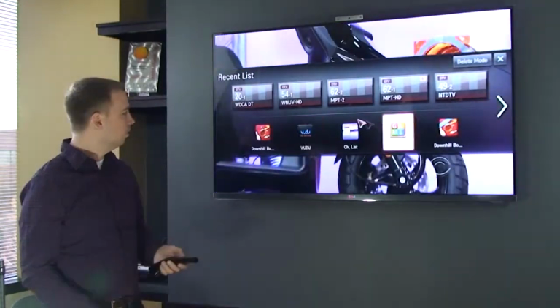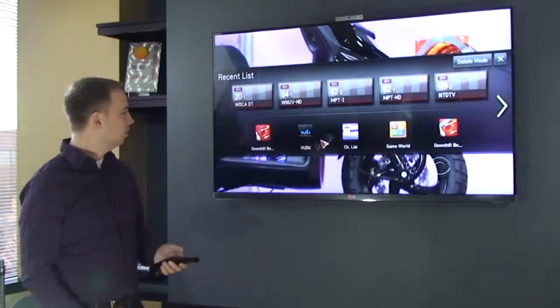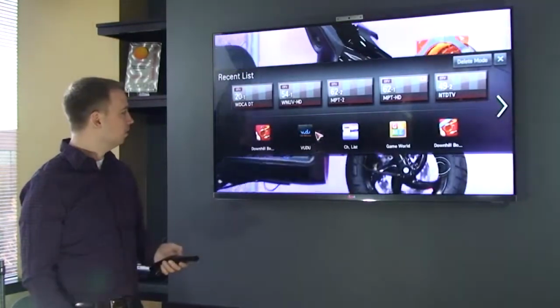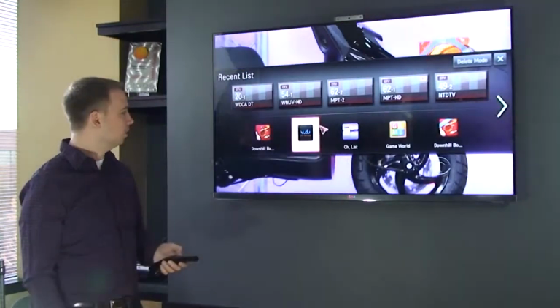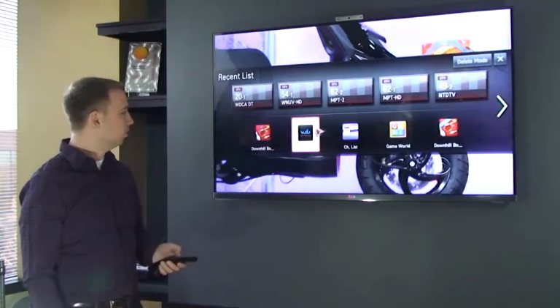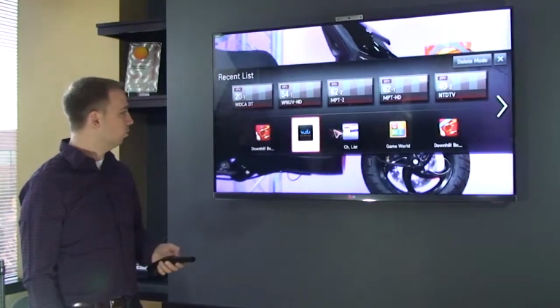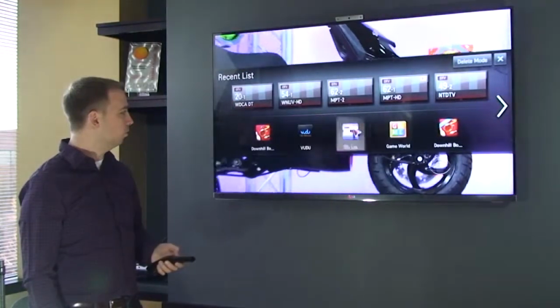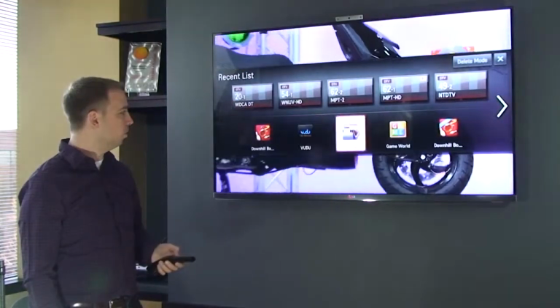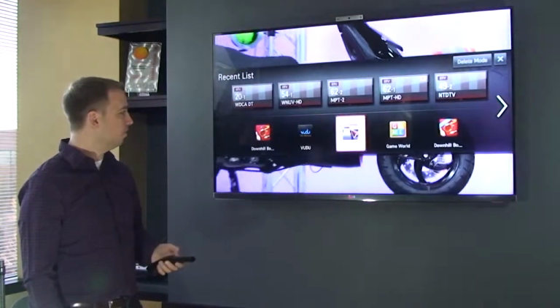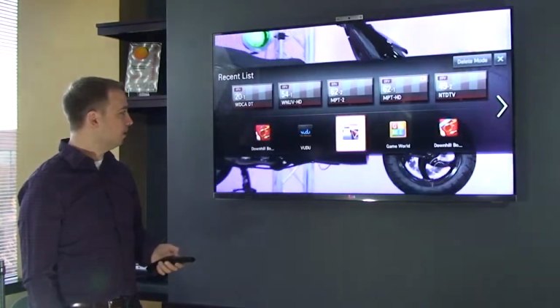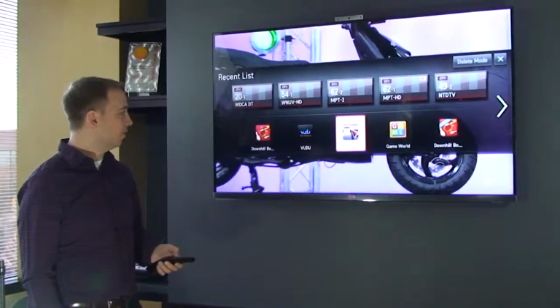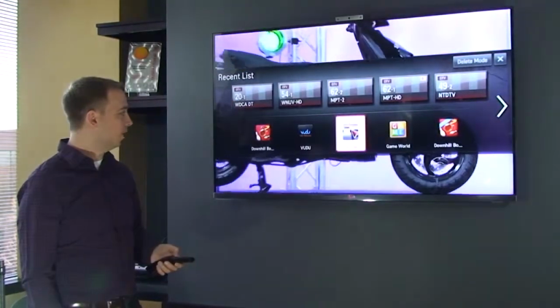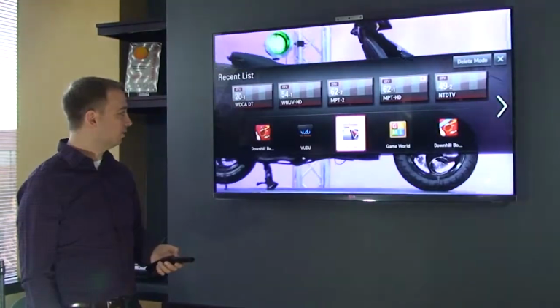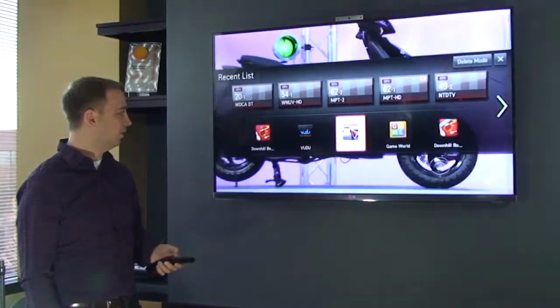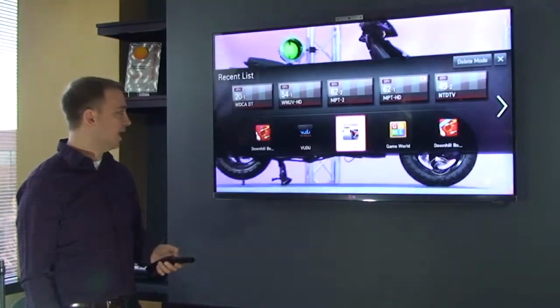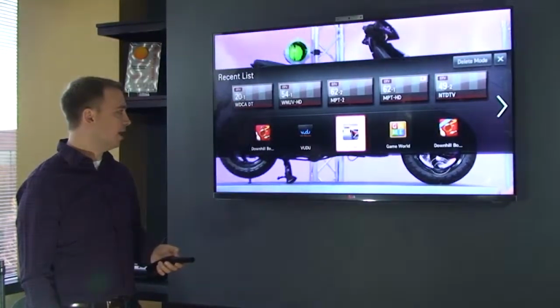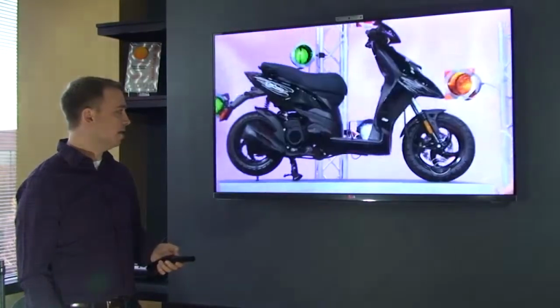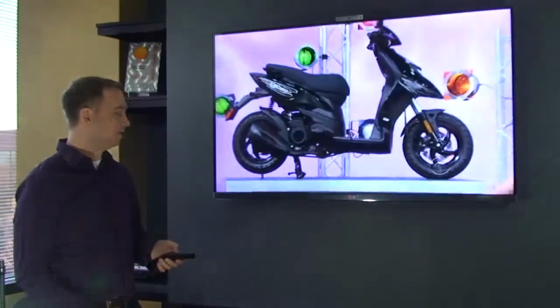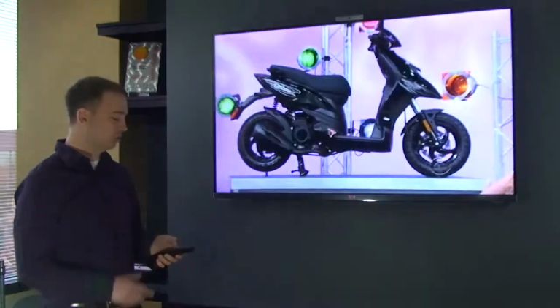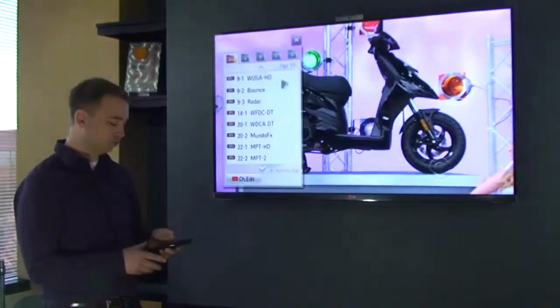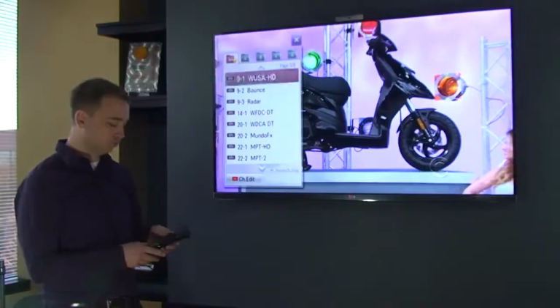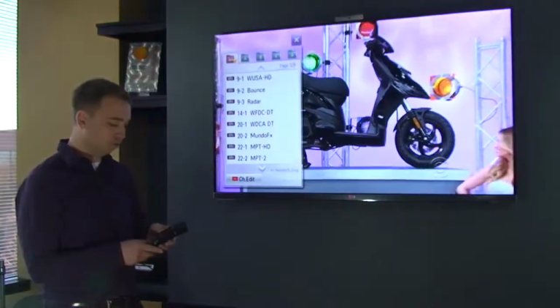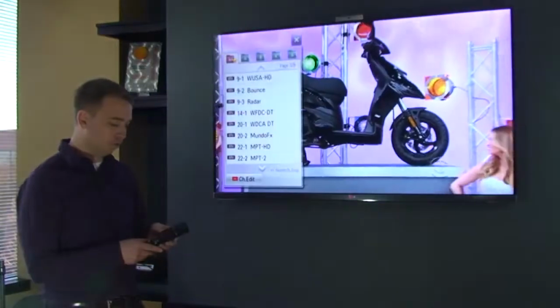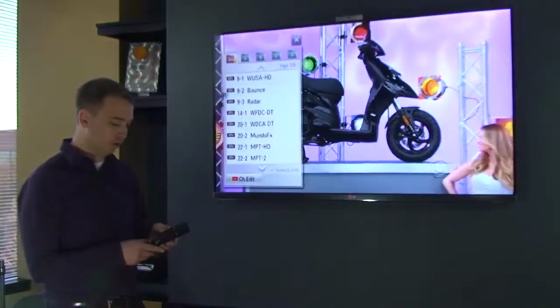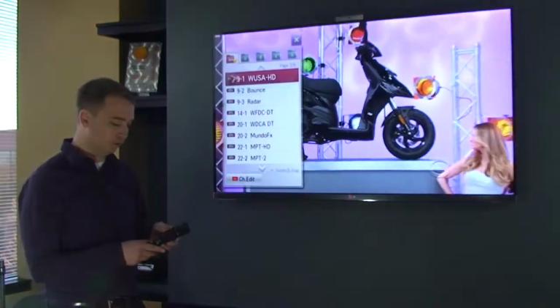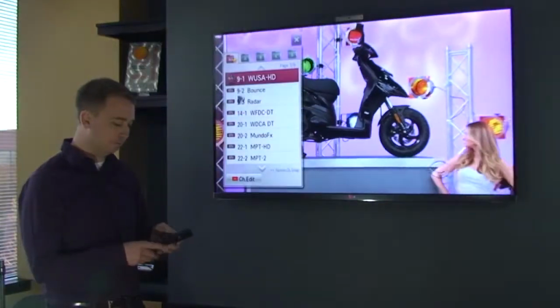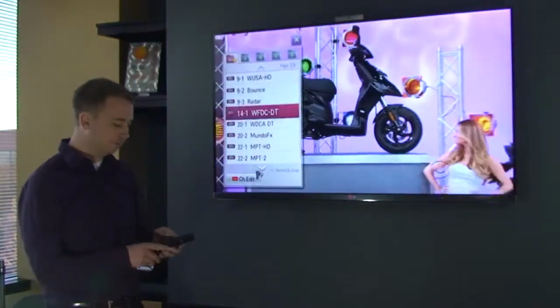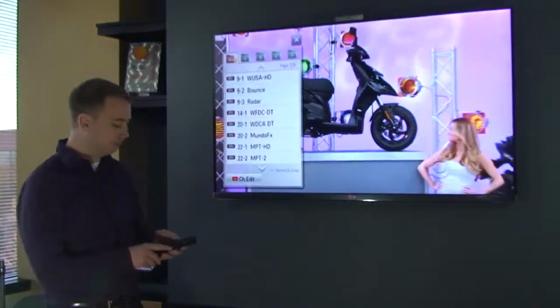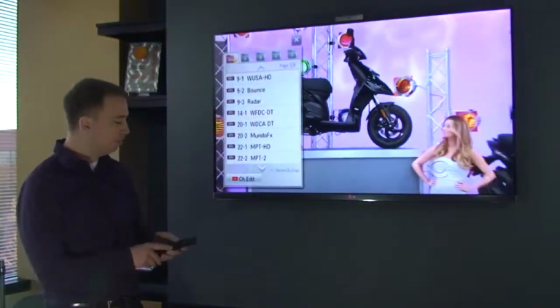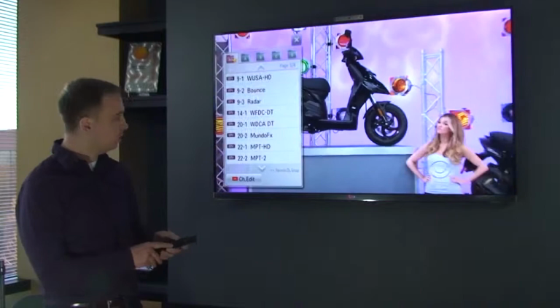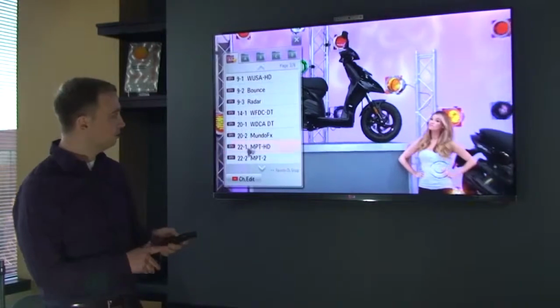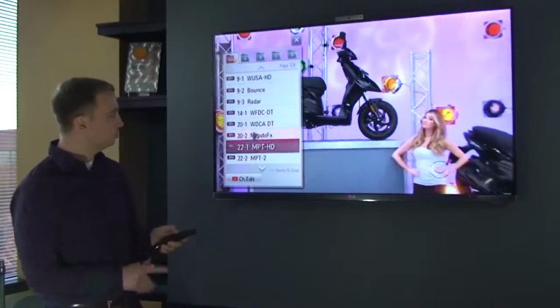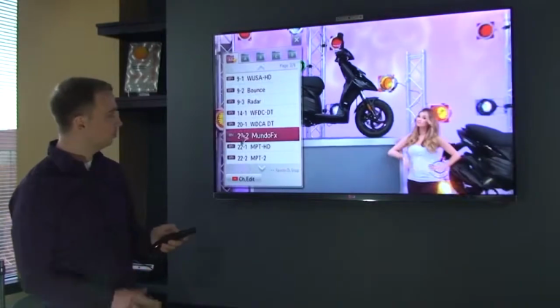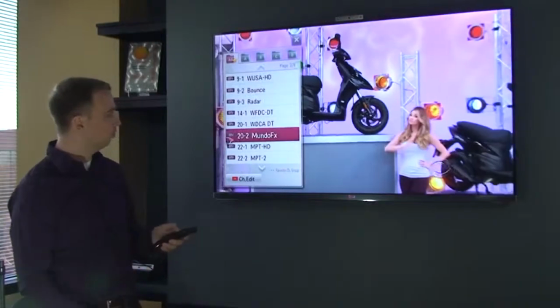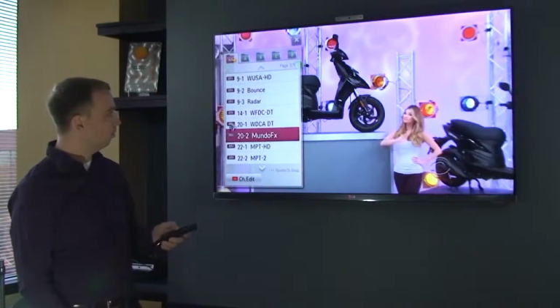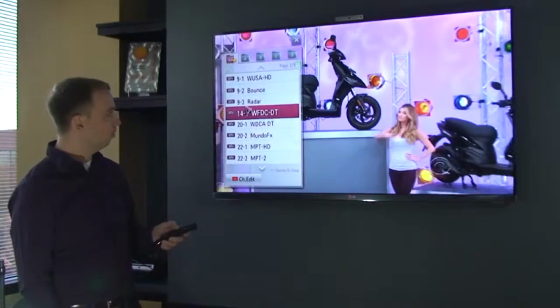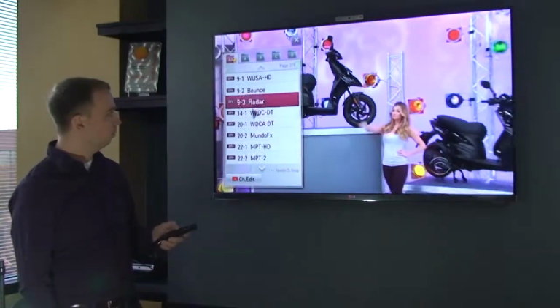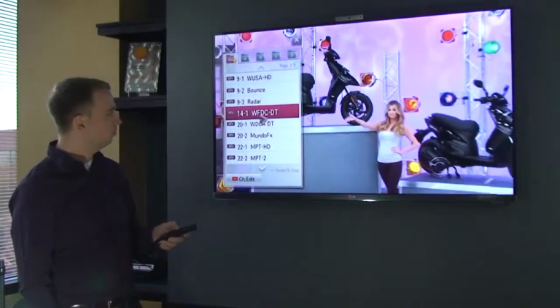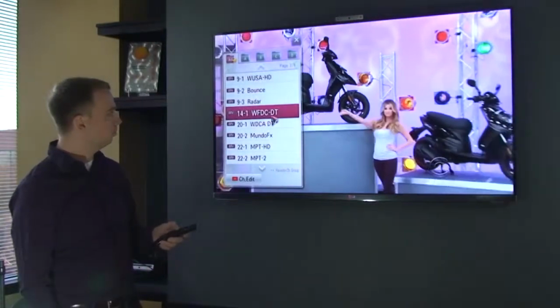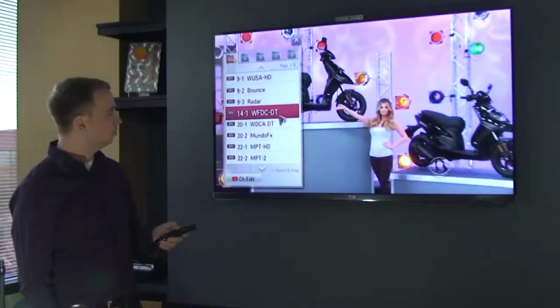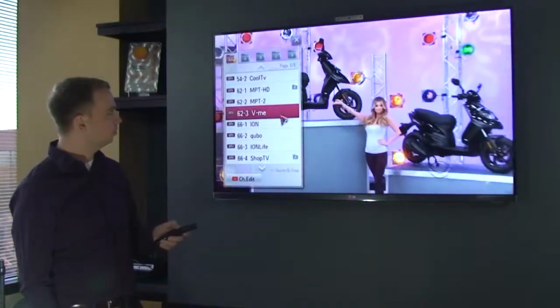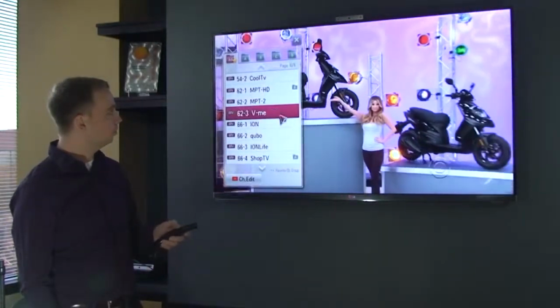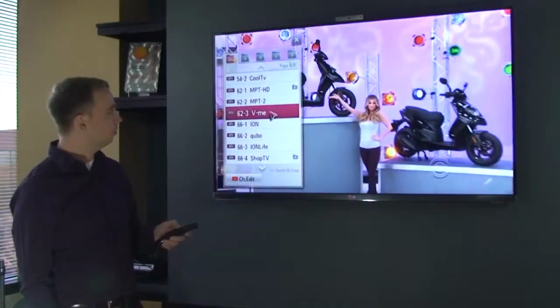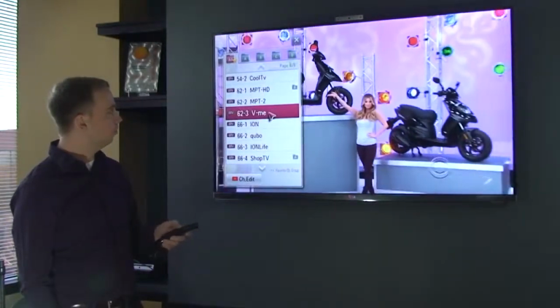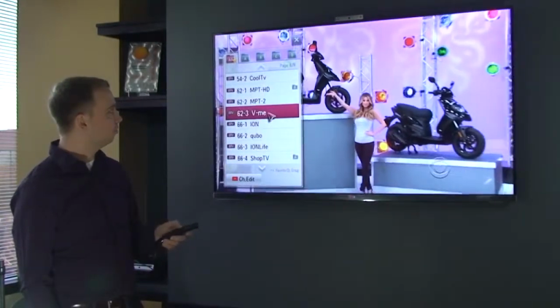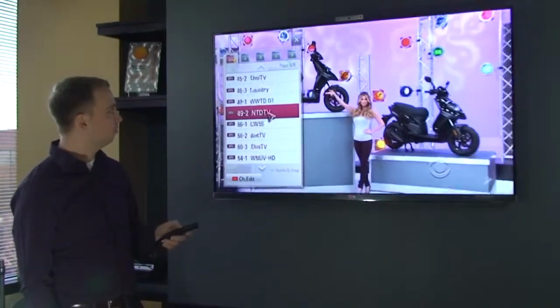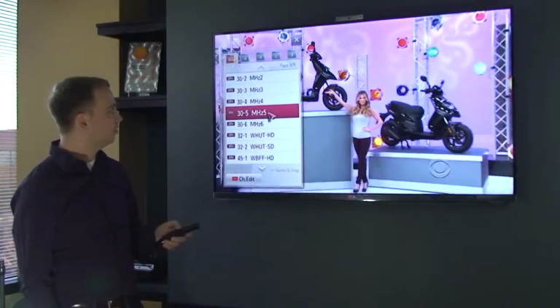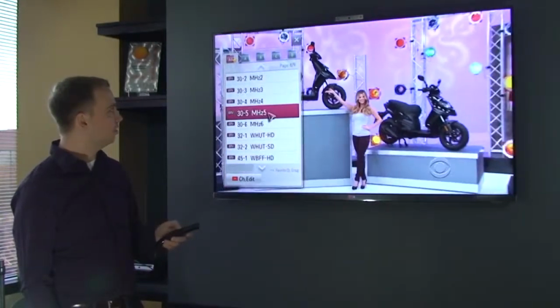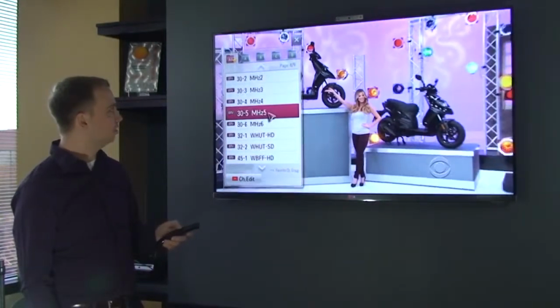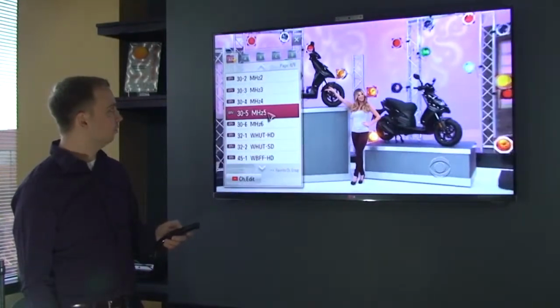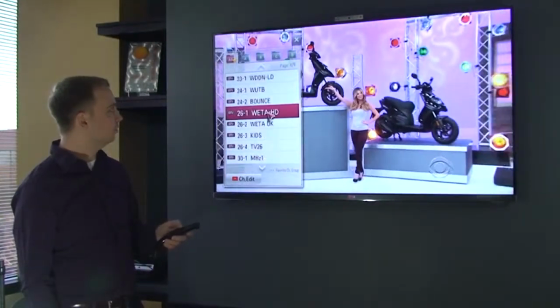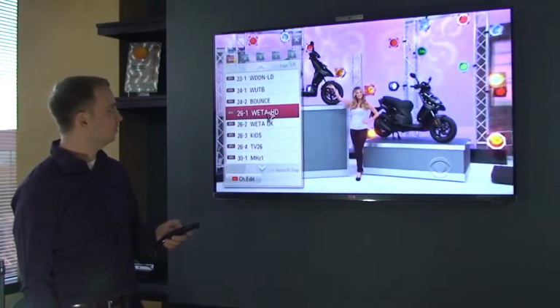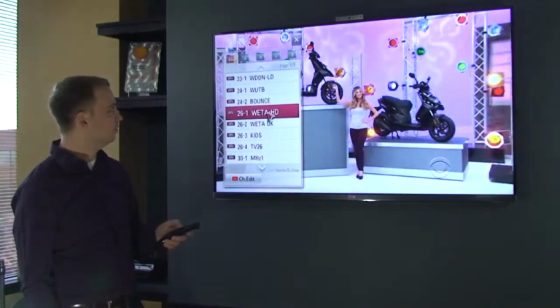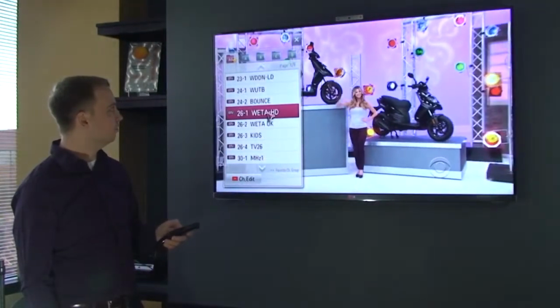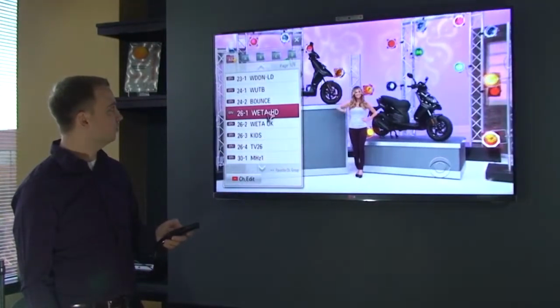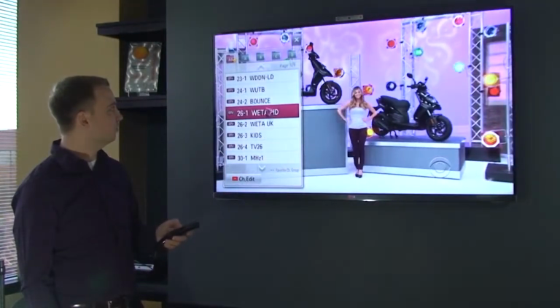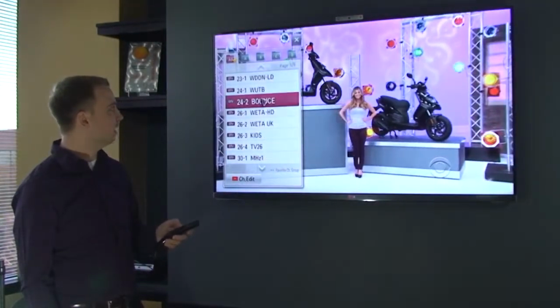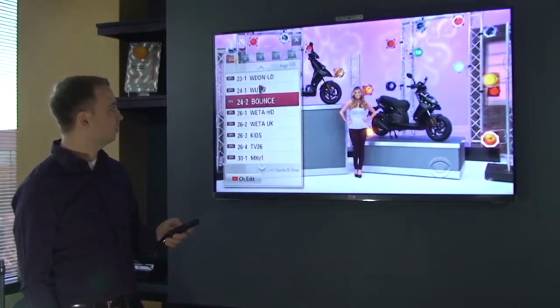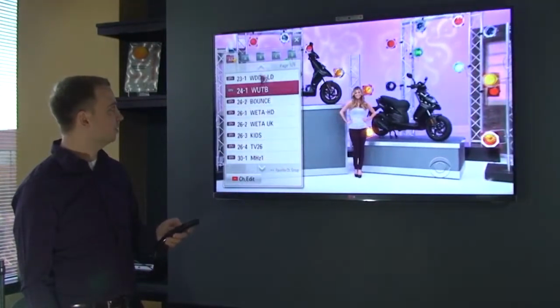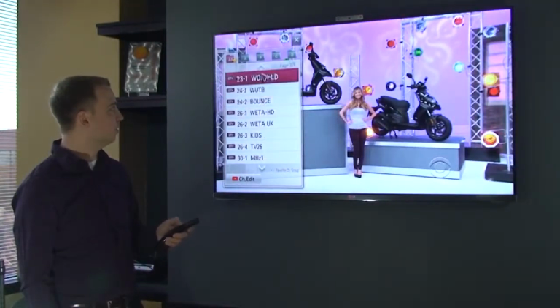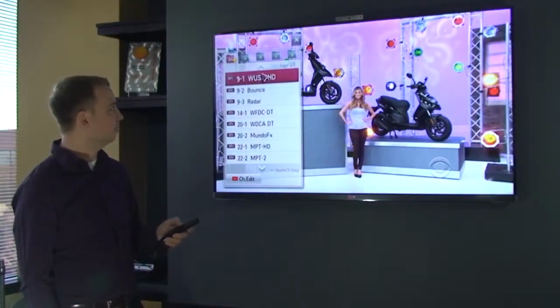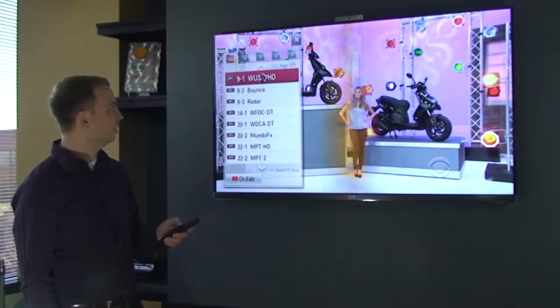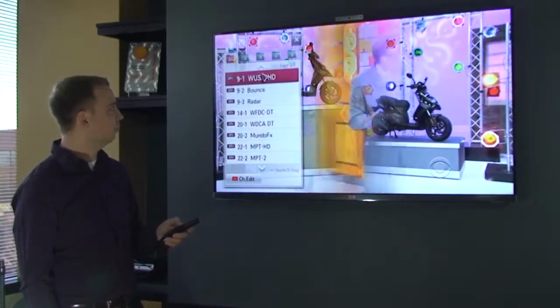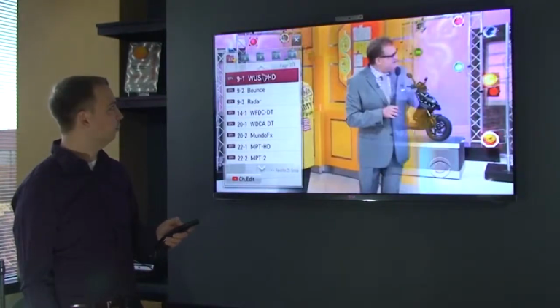One thing they also added is a scroll wheel, so I'm going to use scroll to scroll through this list of different channels that are available.